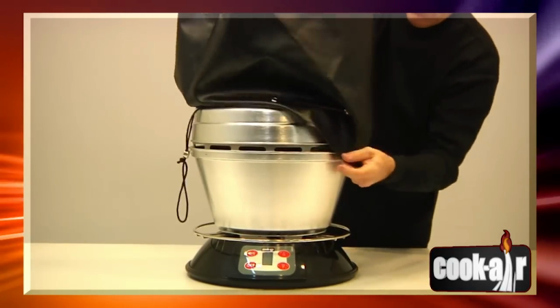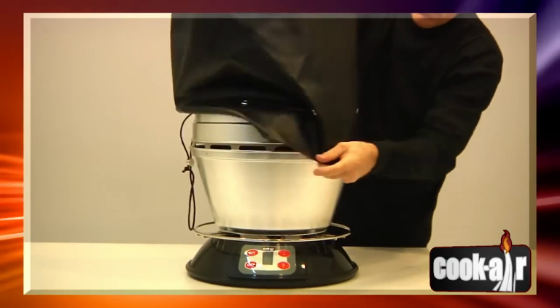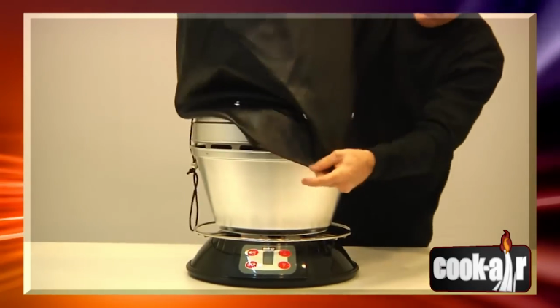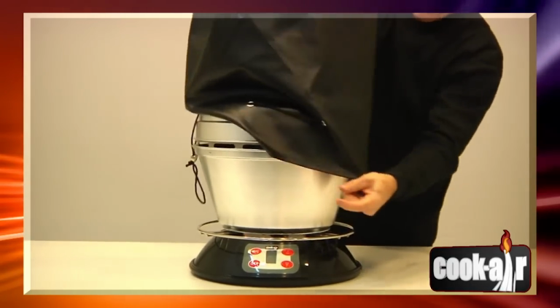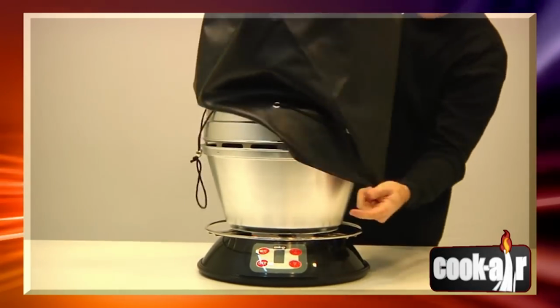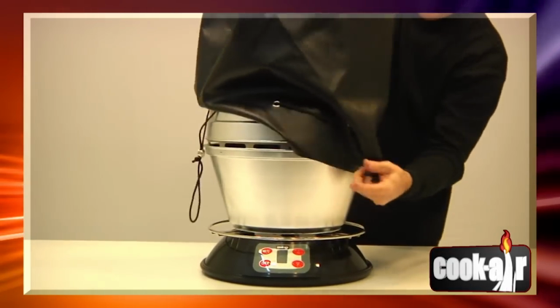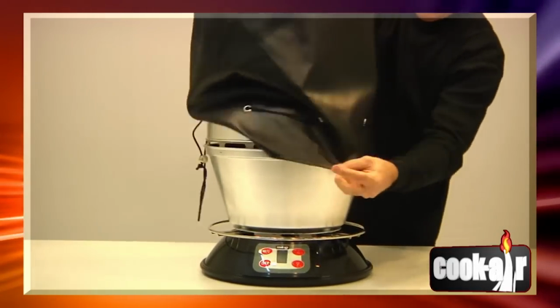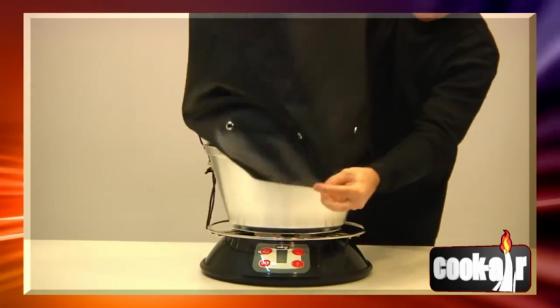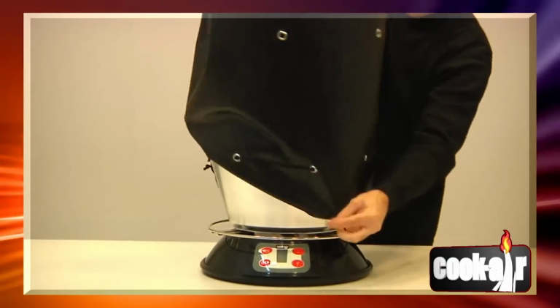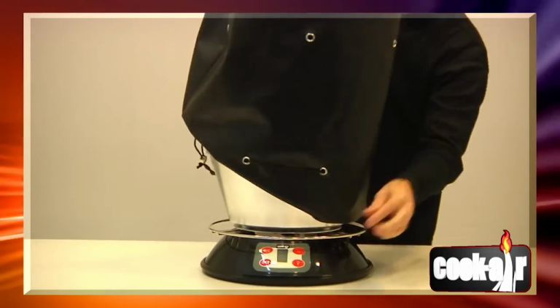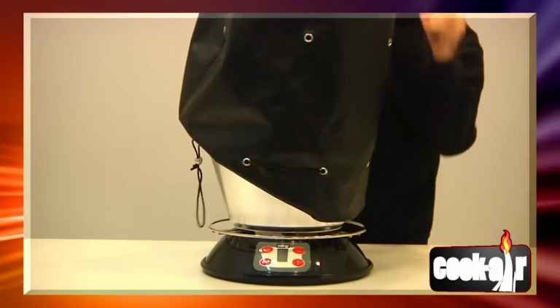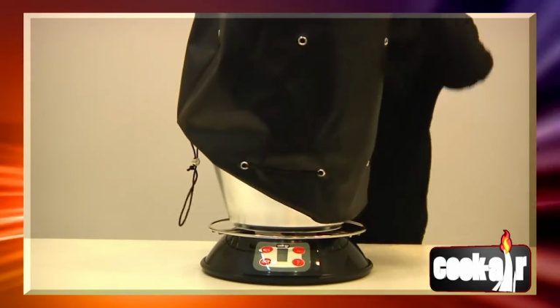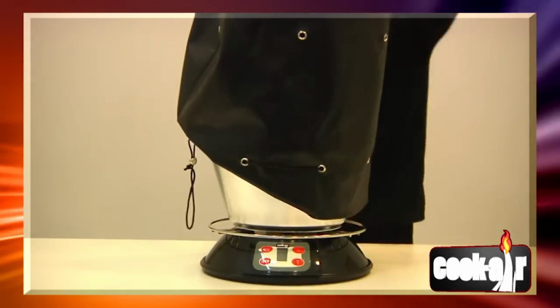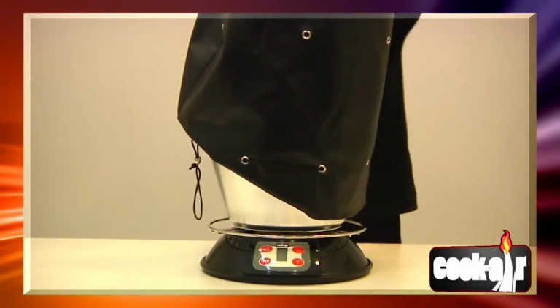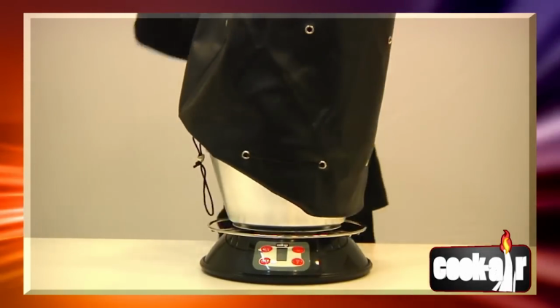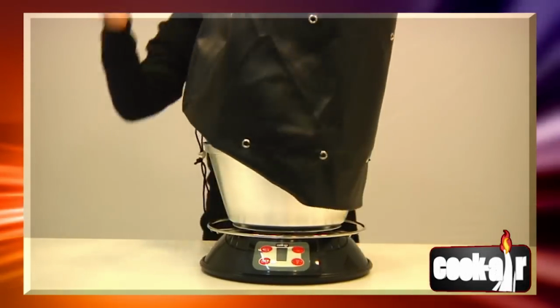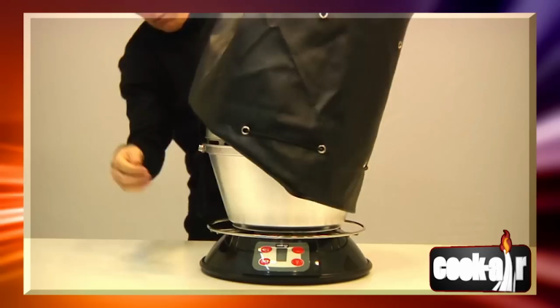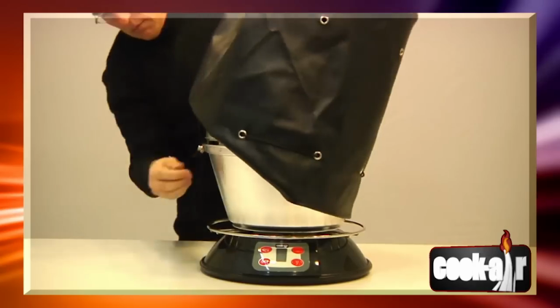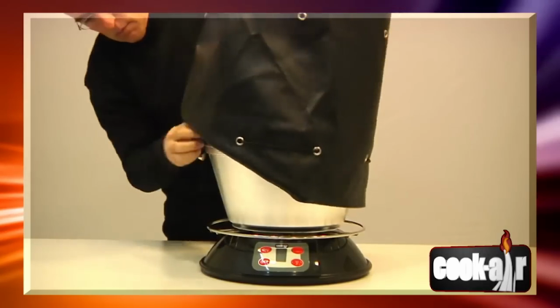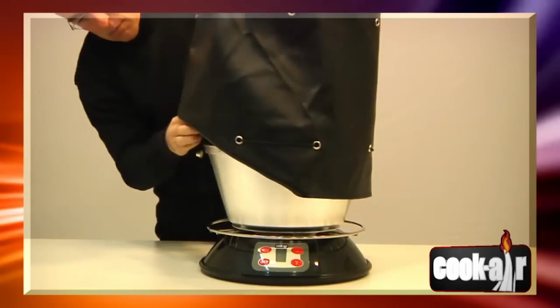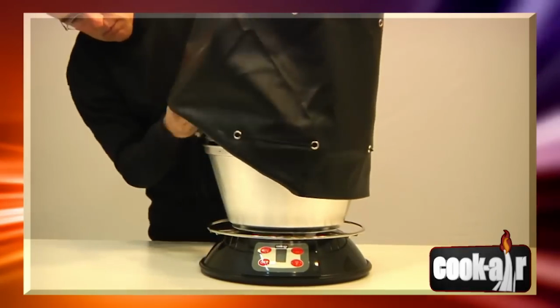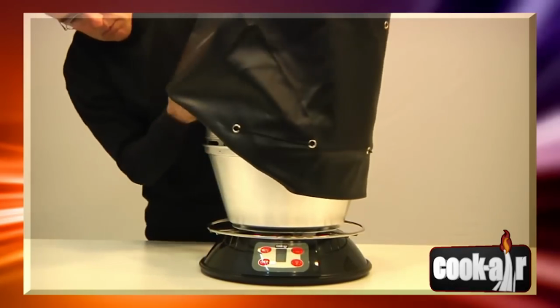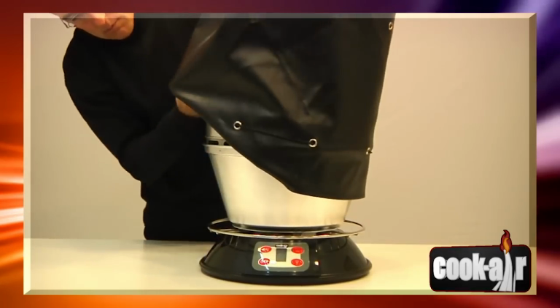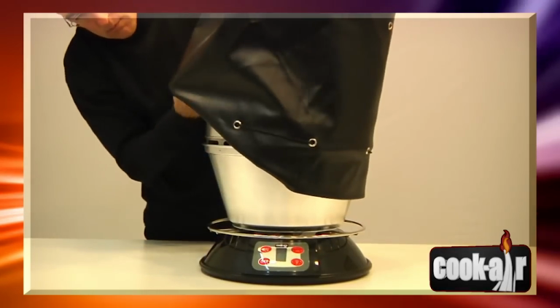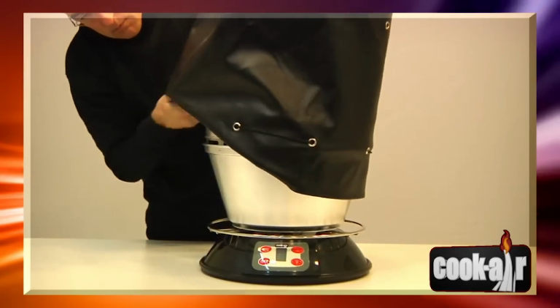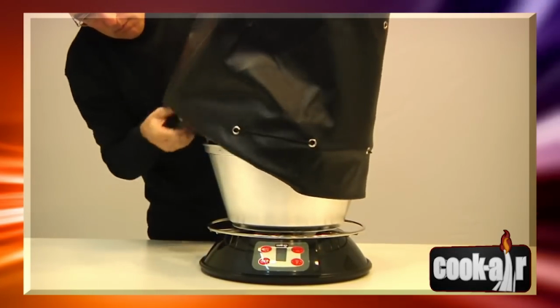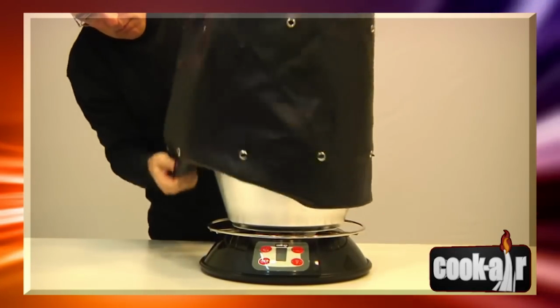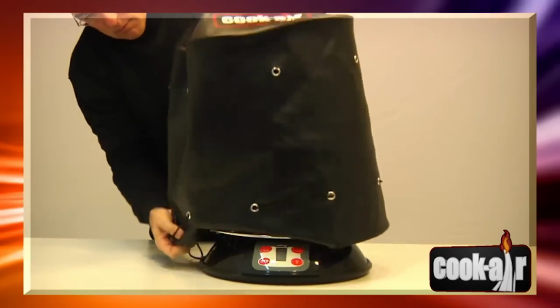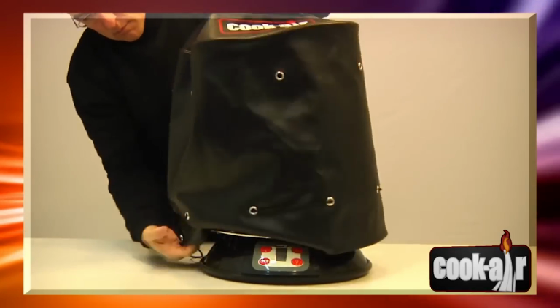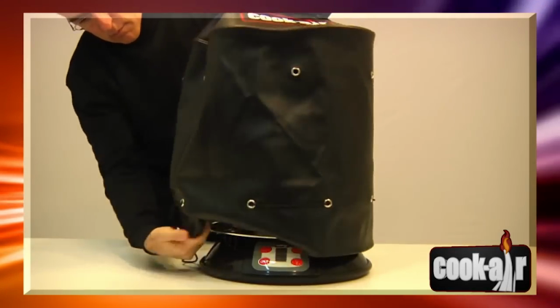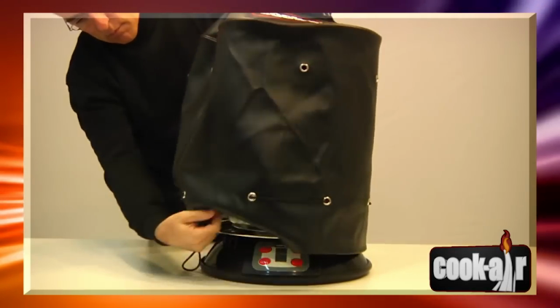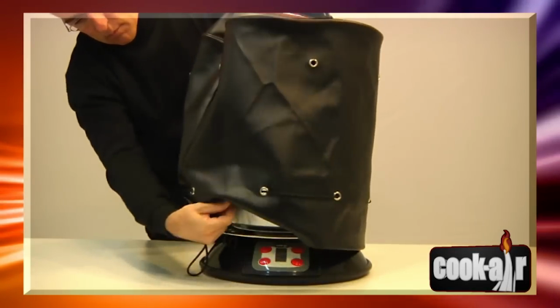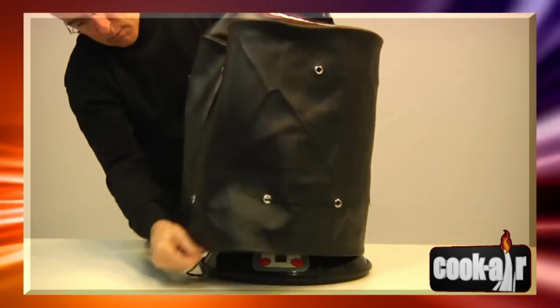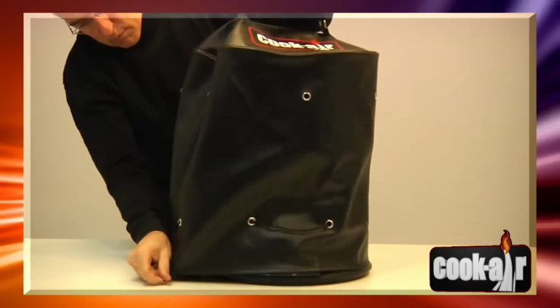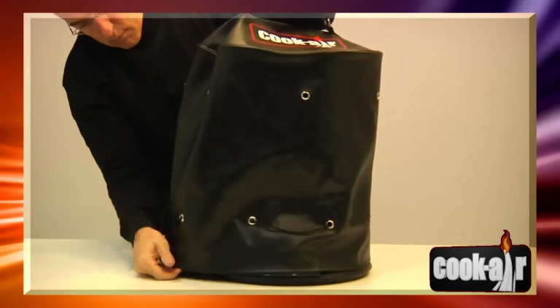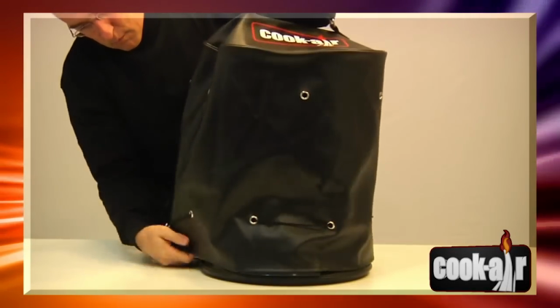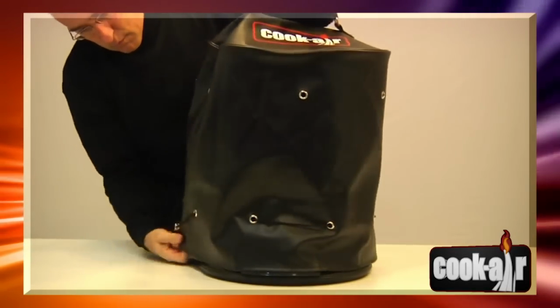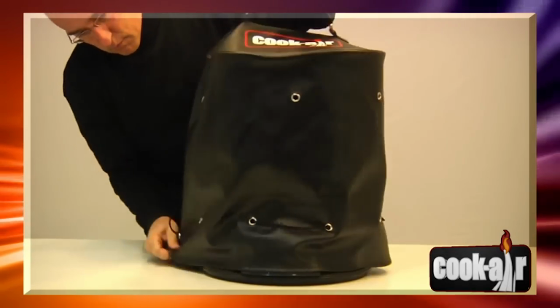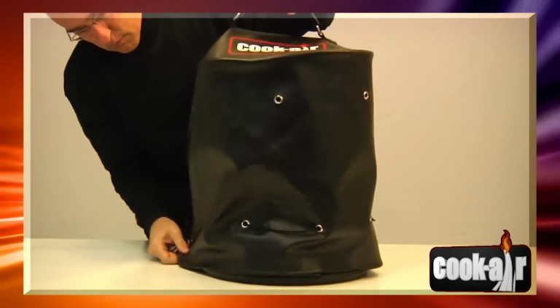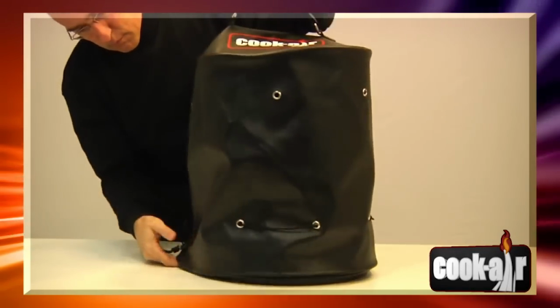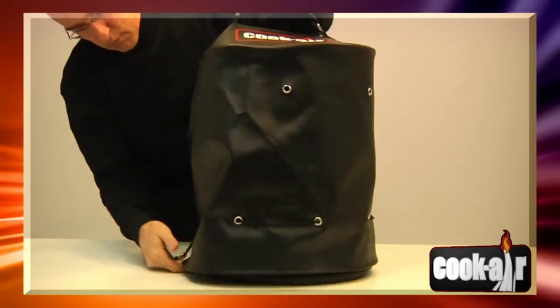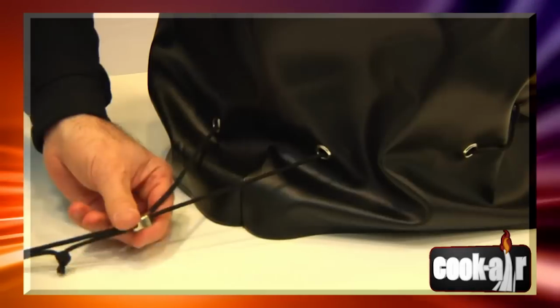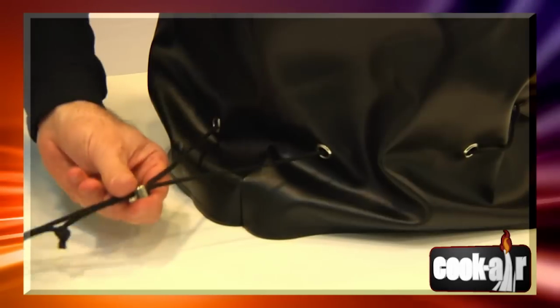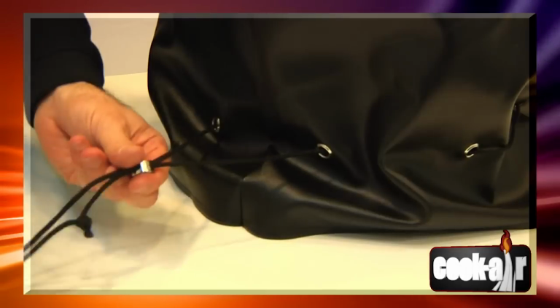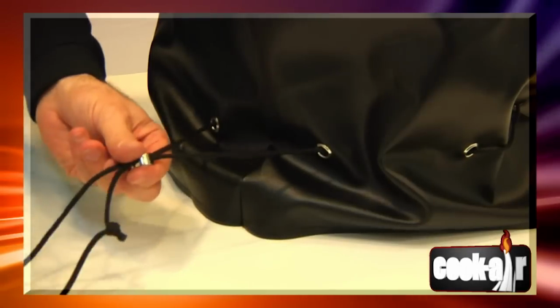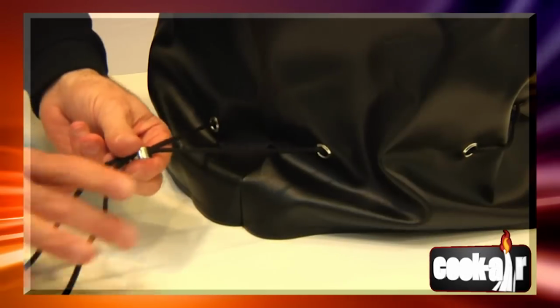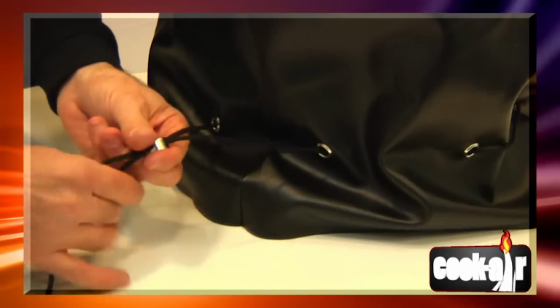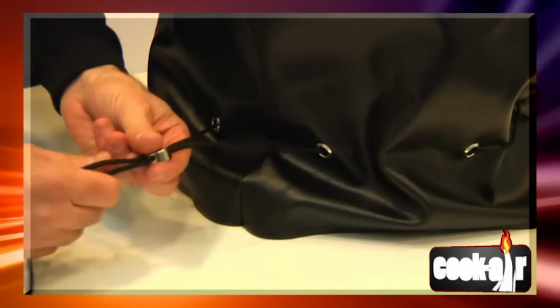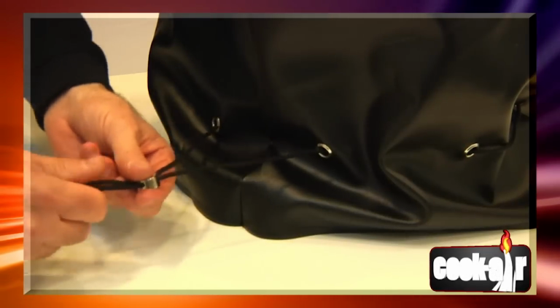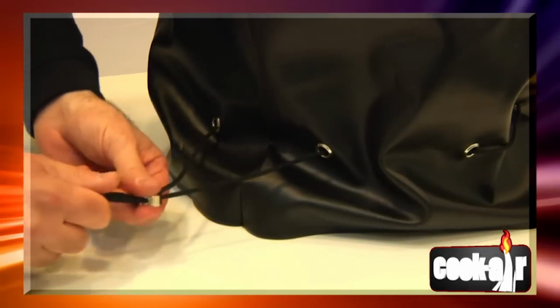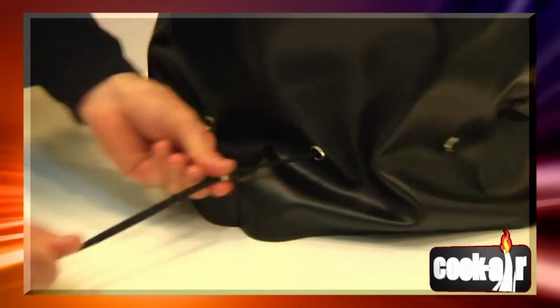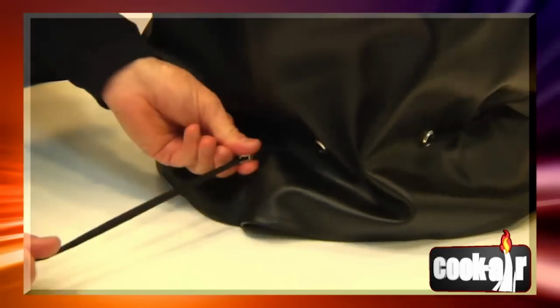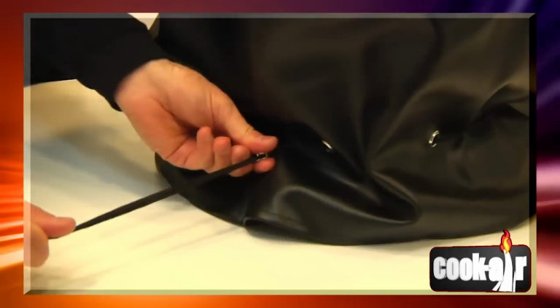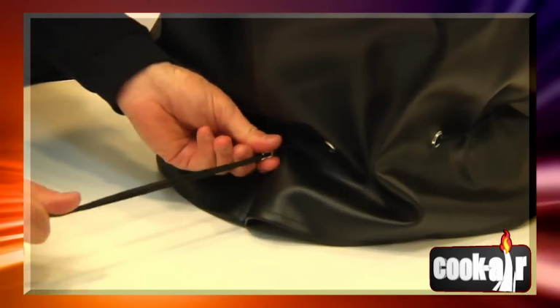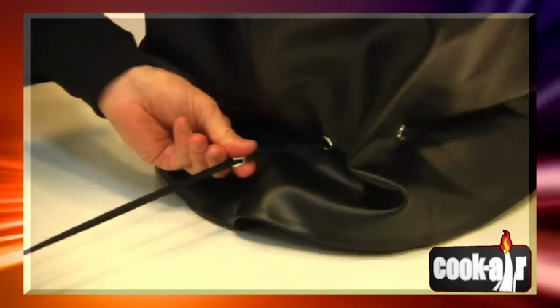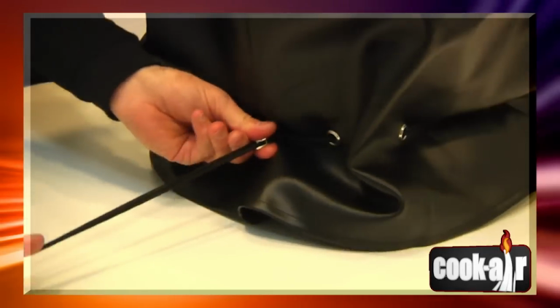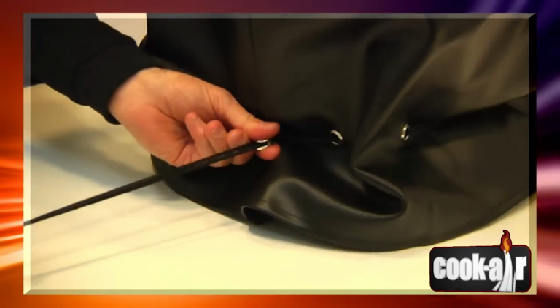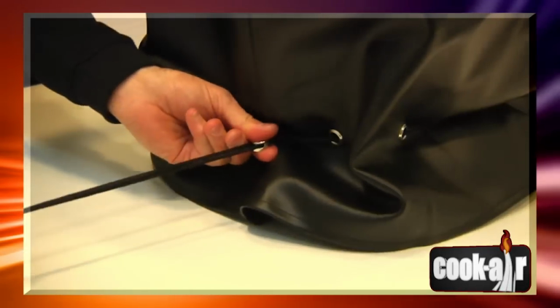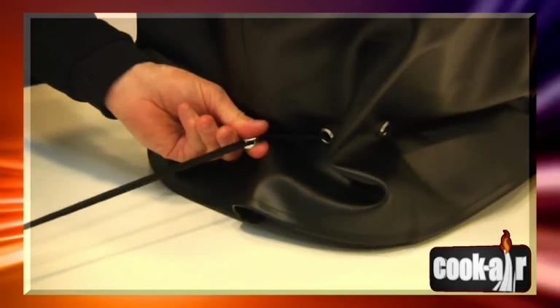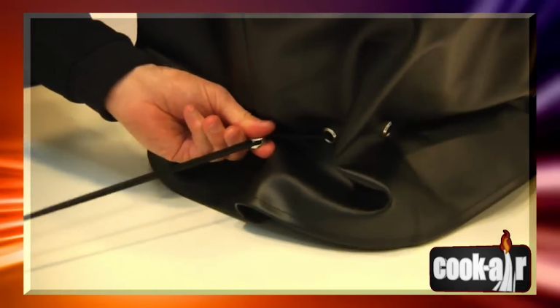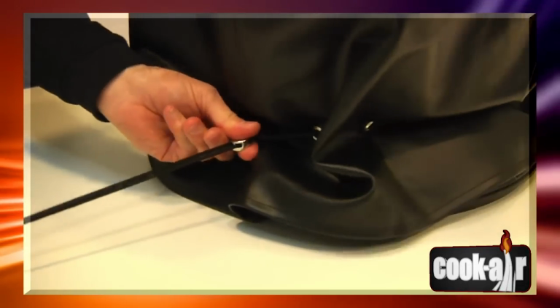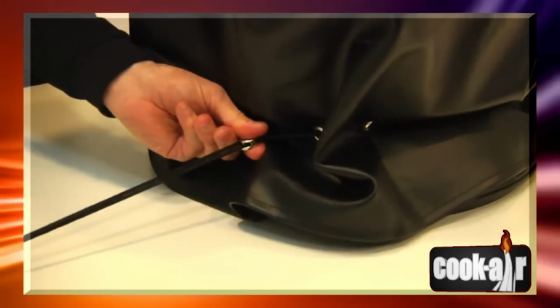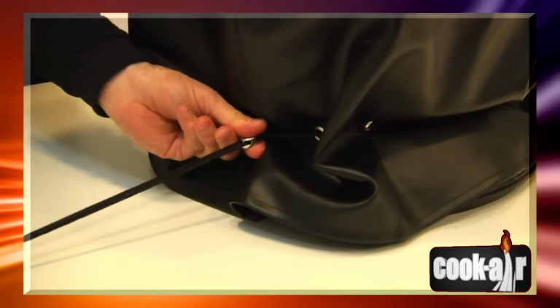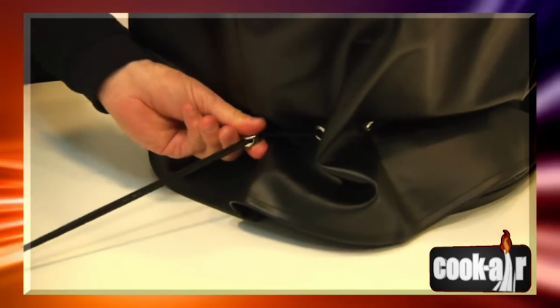Always make sure that the vinyl cover is properly placed and that the cord is securely below the handle ring before transporting the unit.